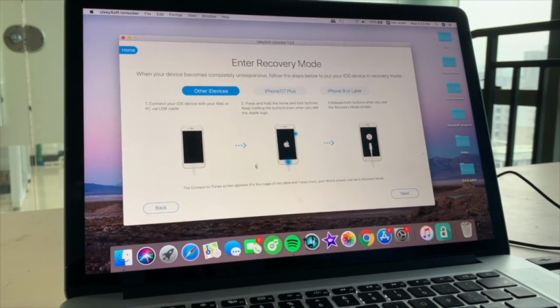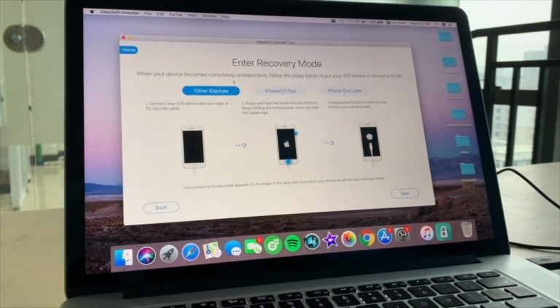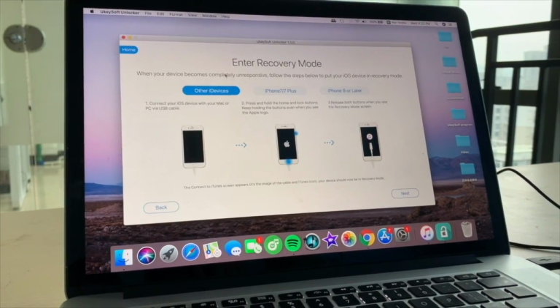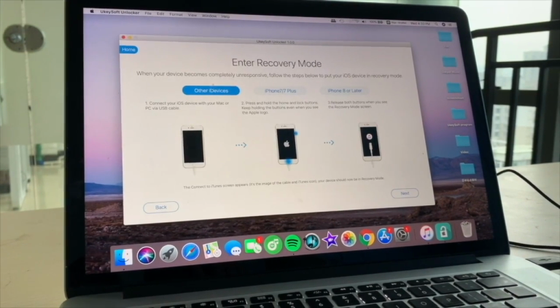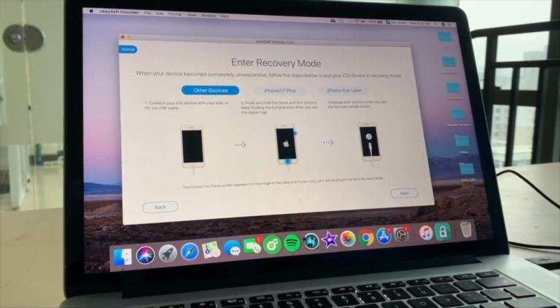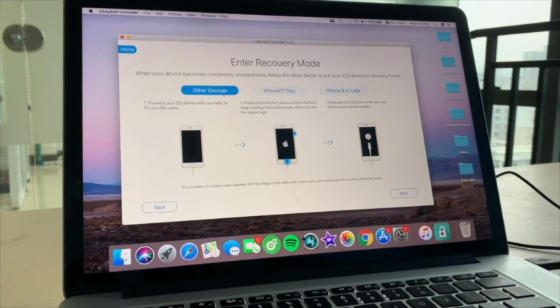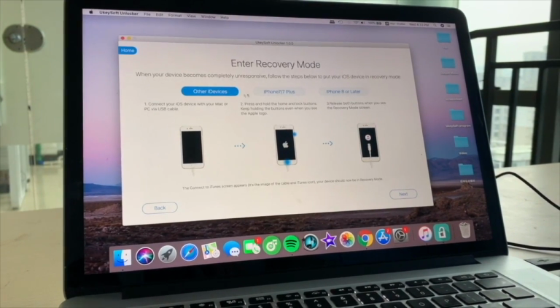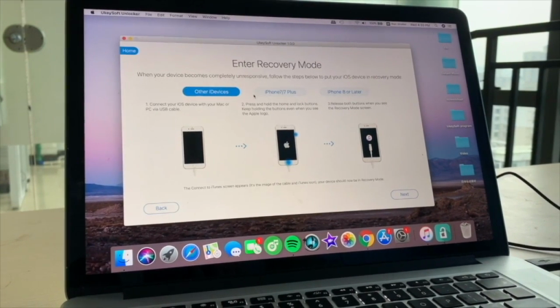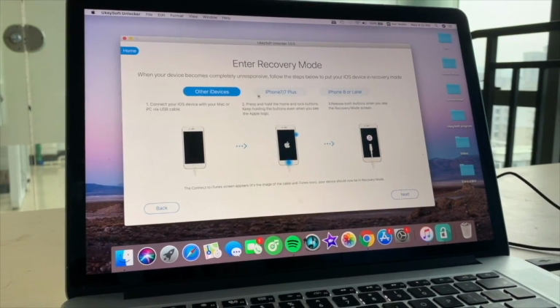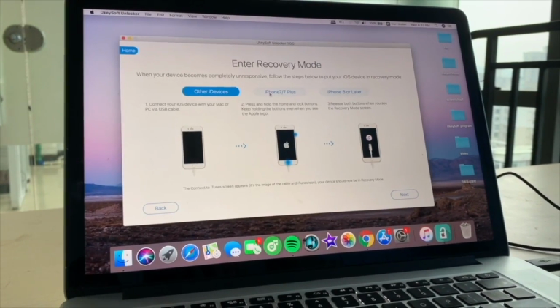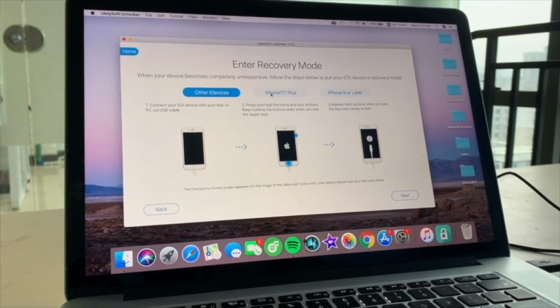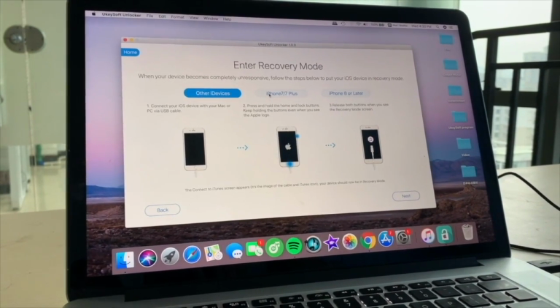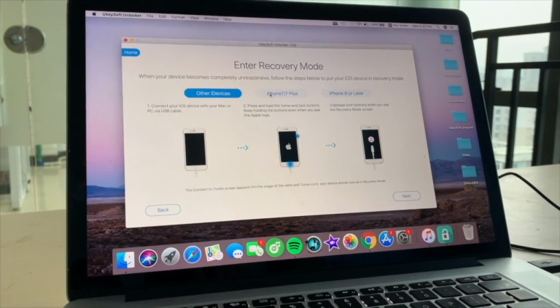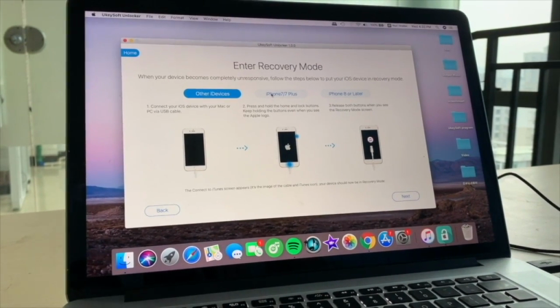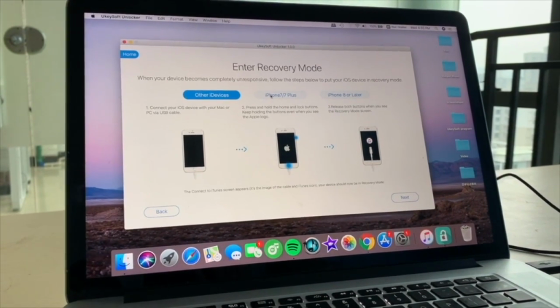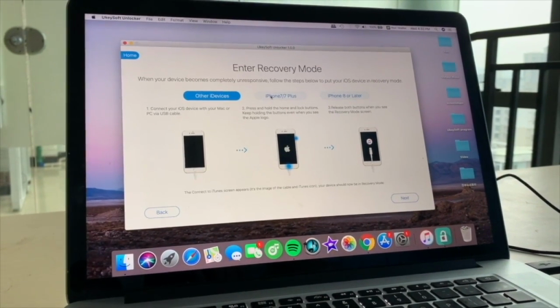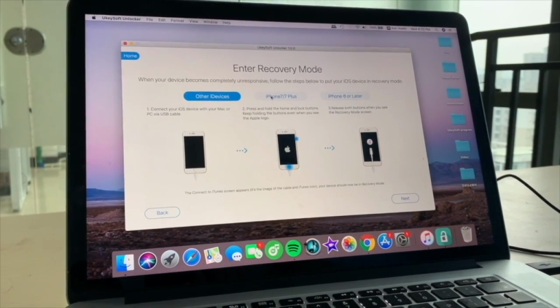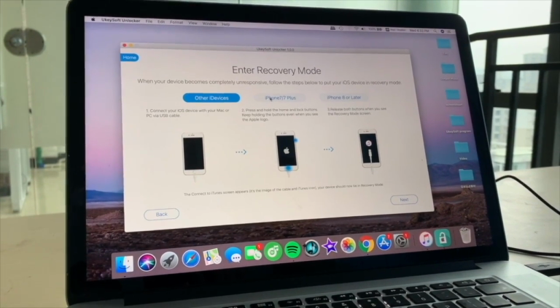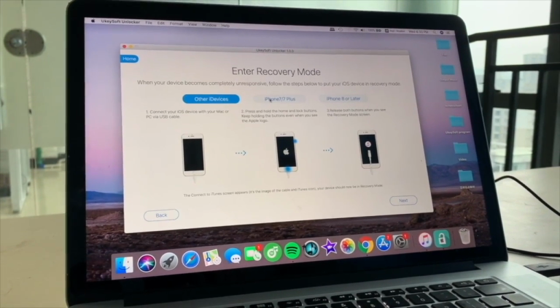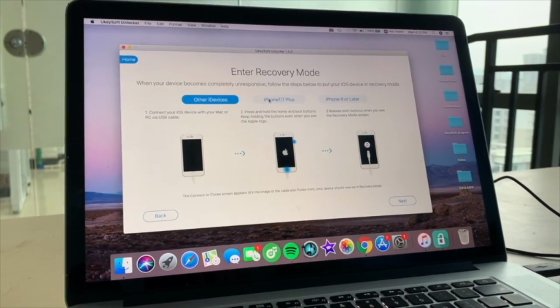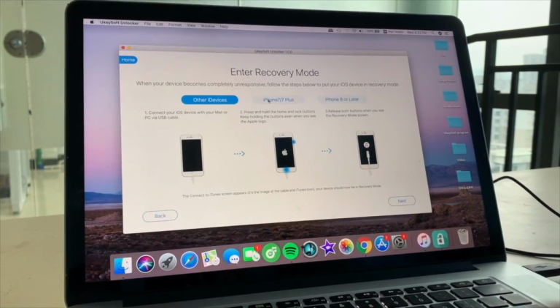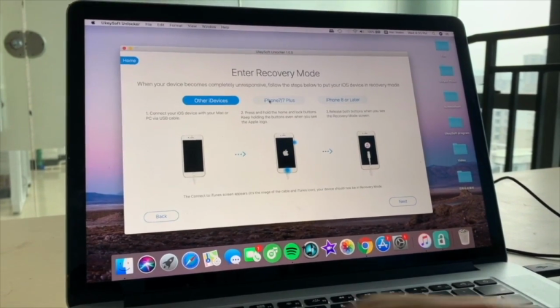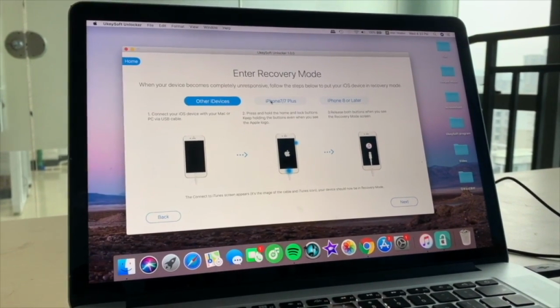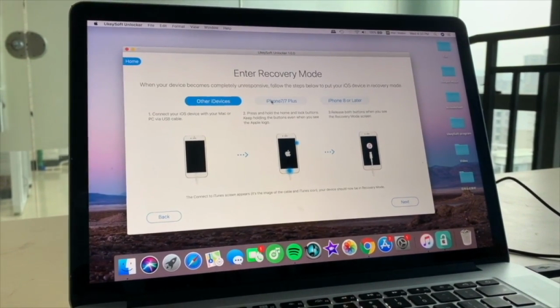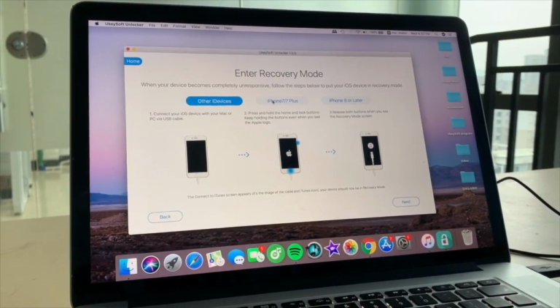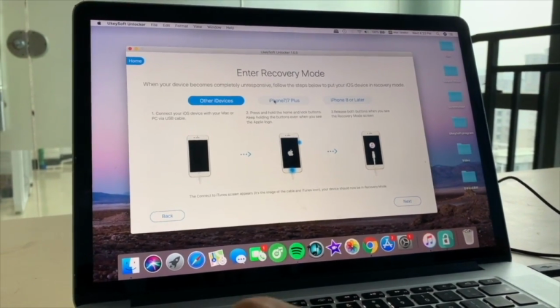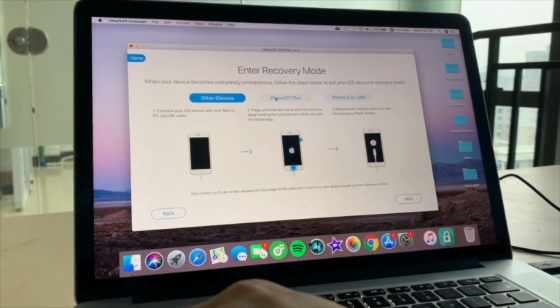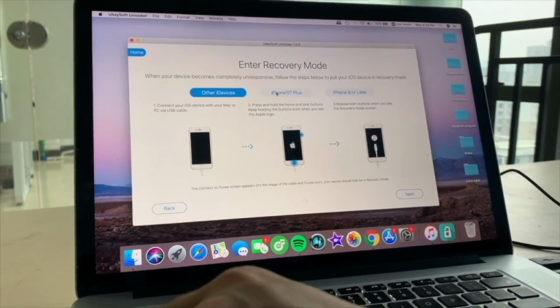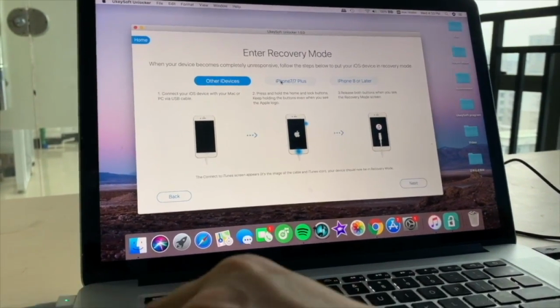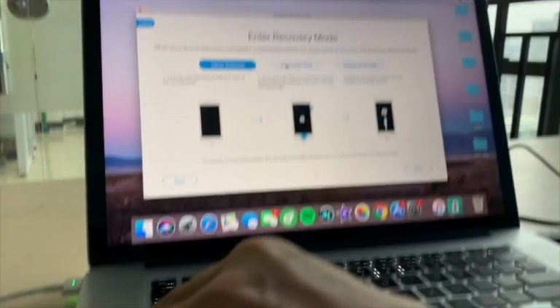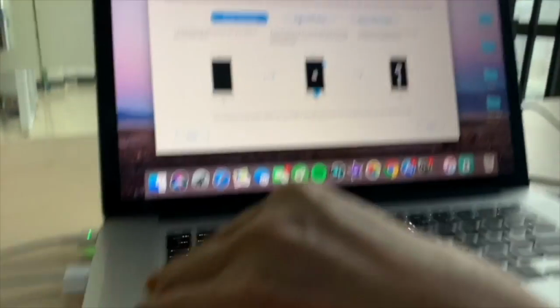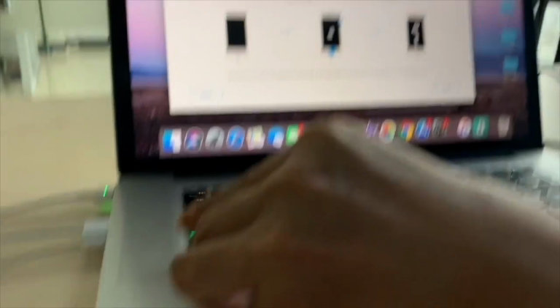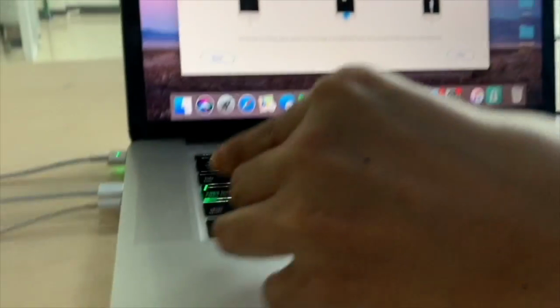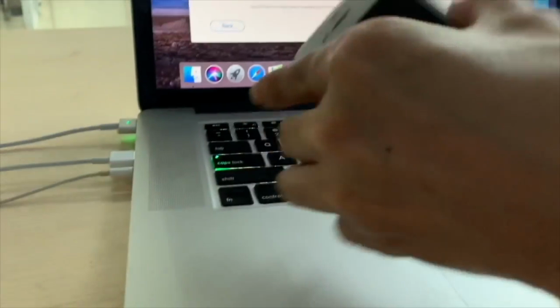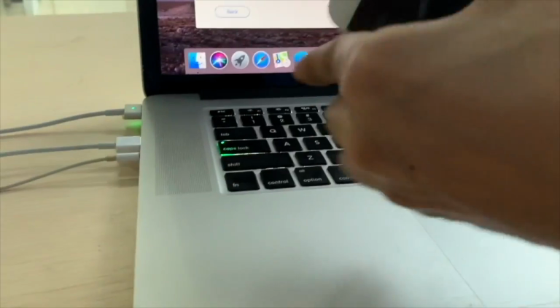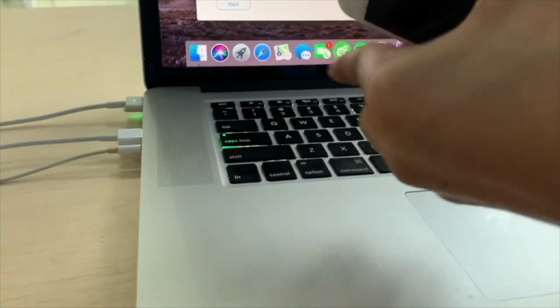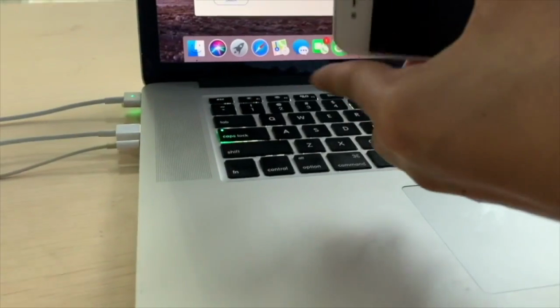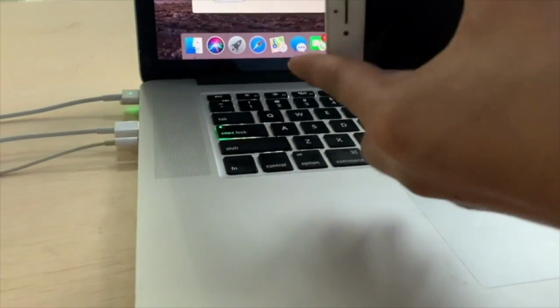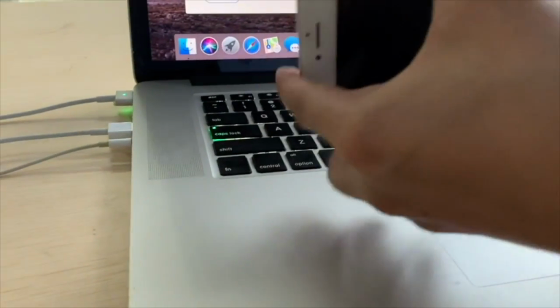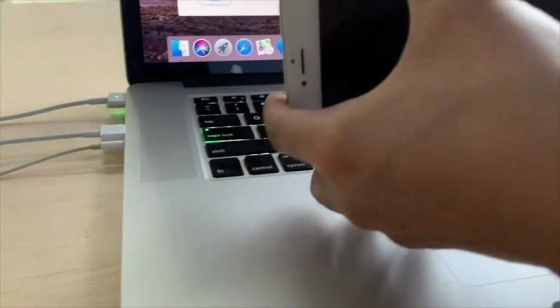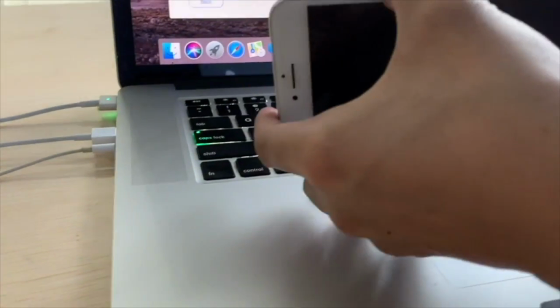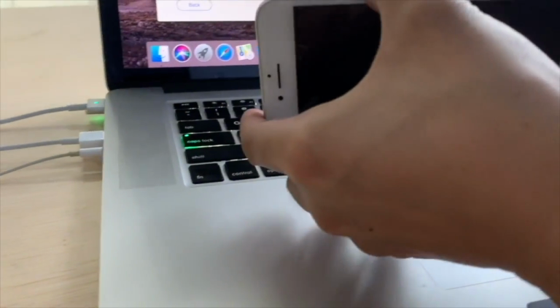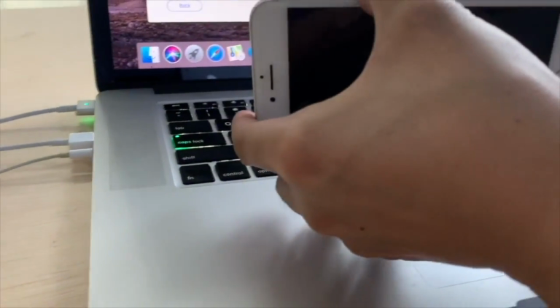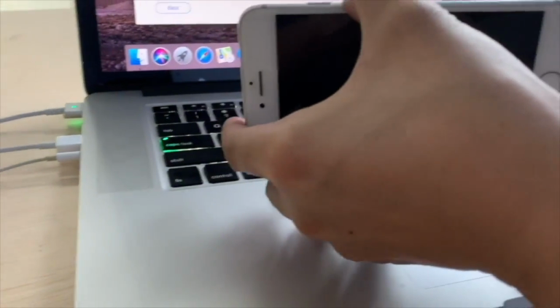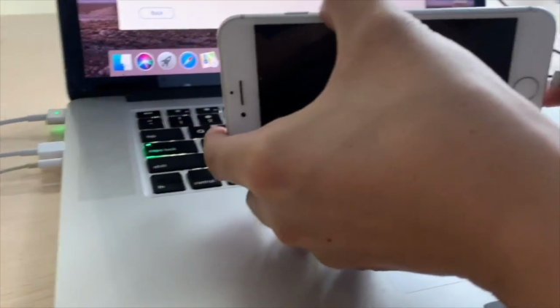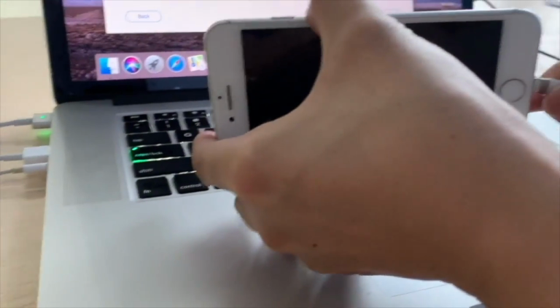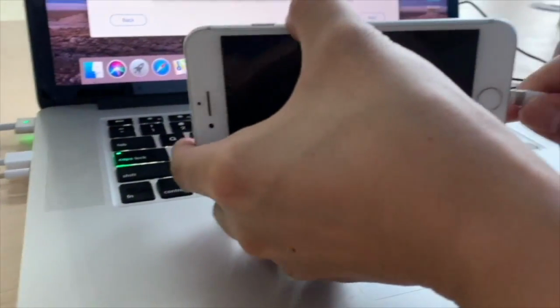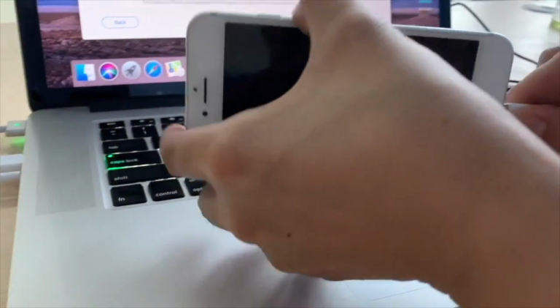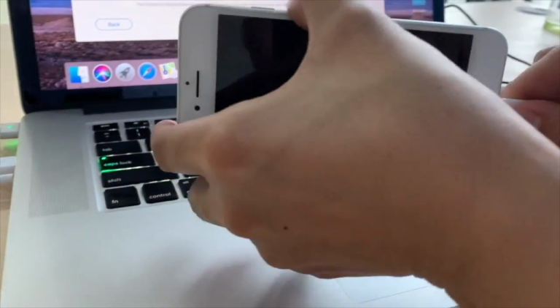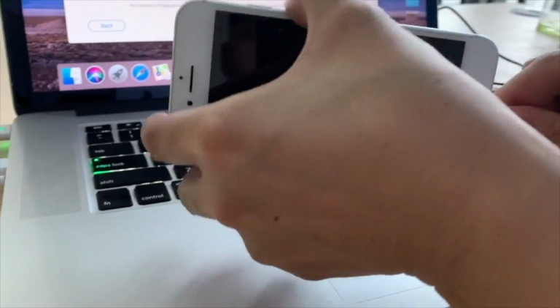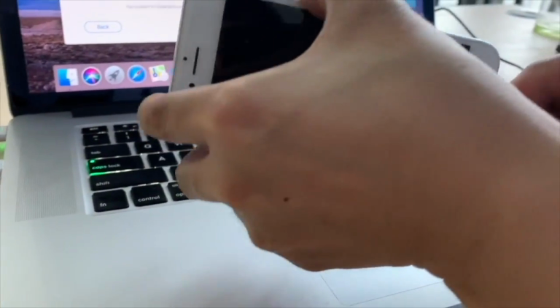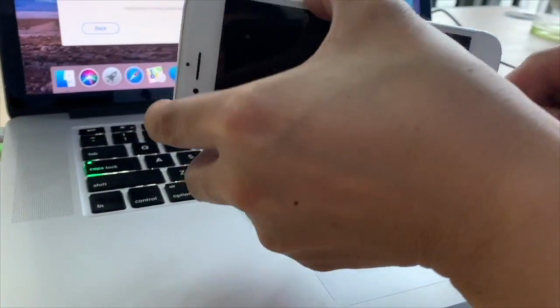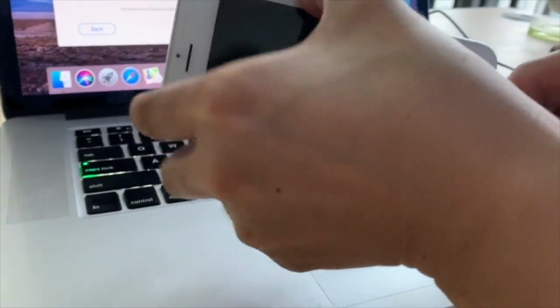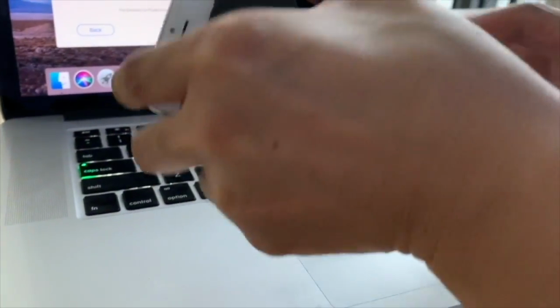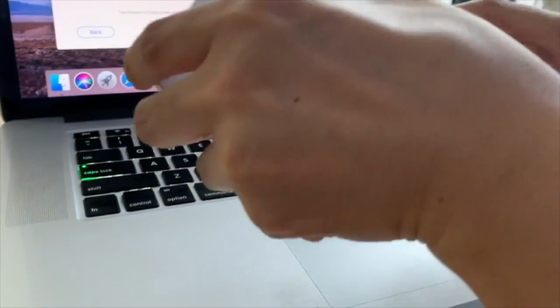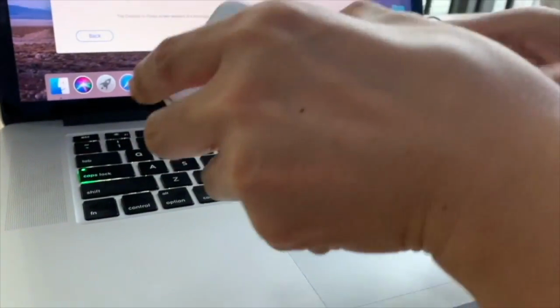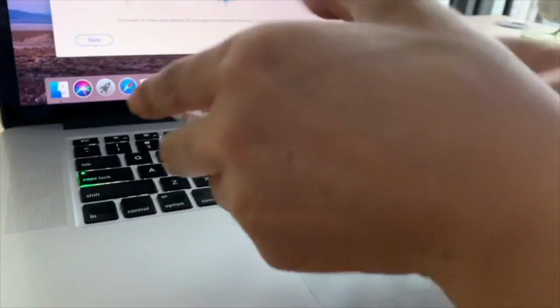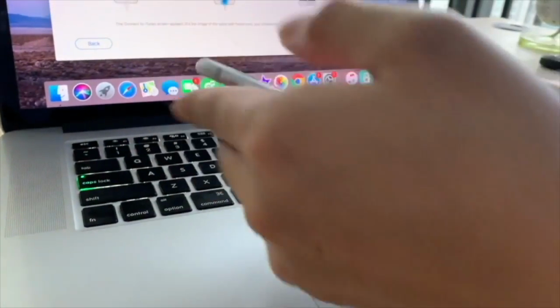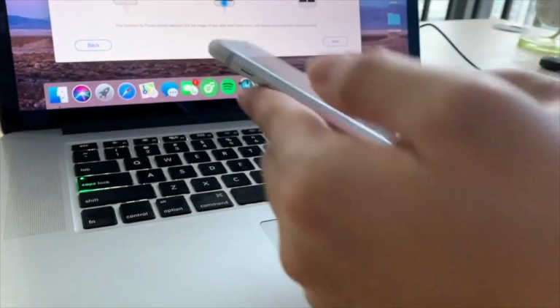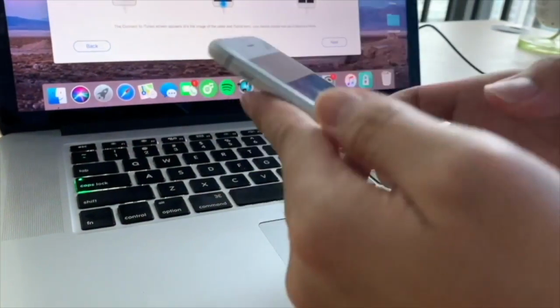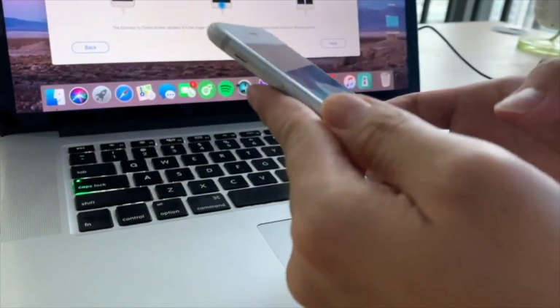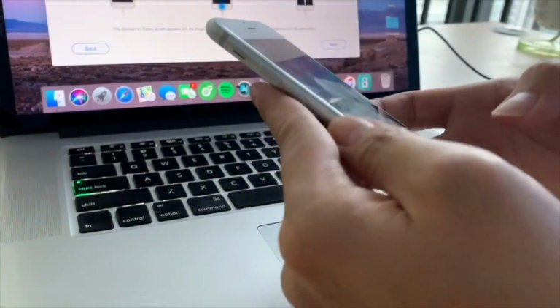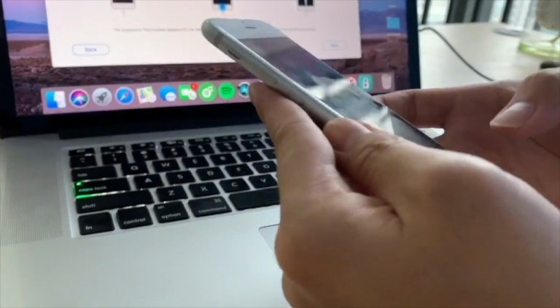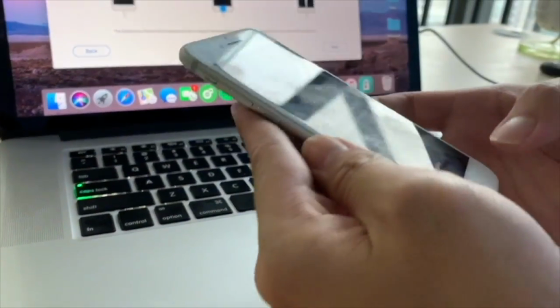Connect your iPhone to the computer via USB cable, then click the Next button.